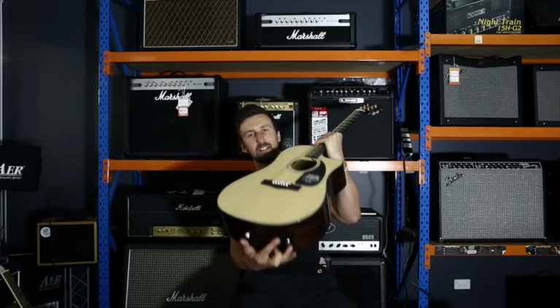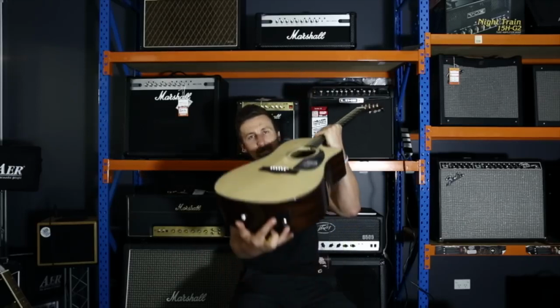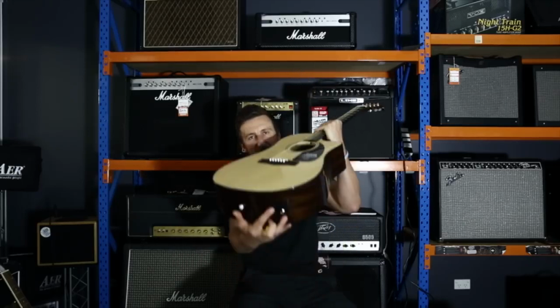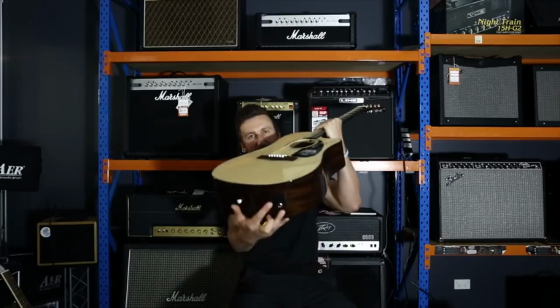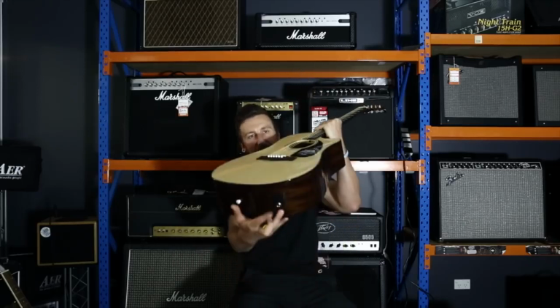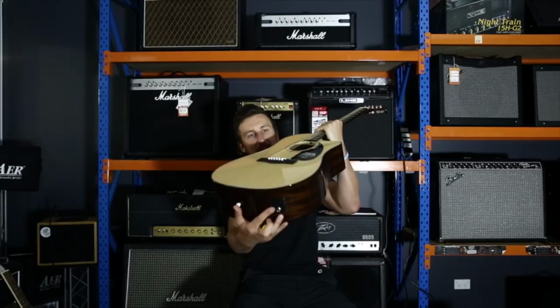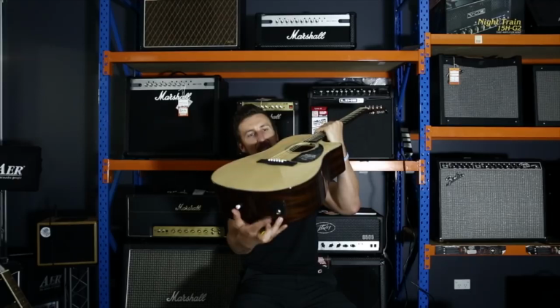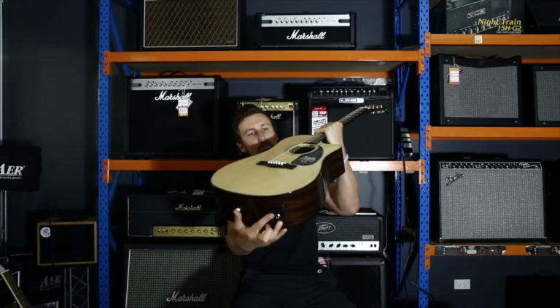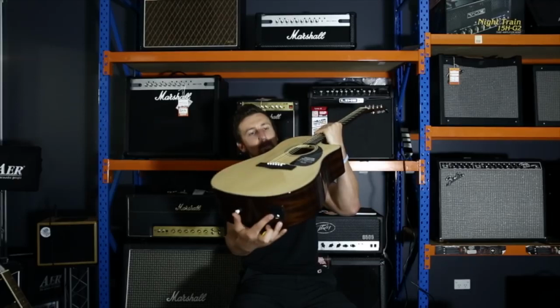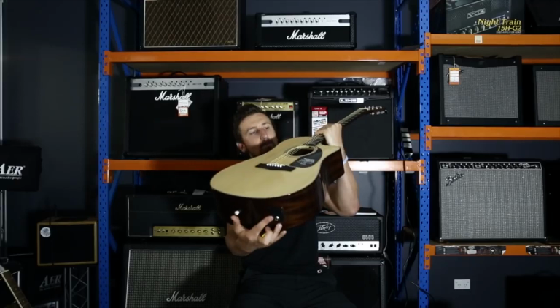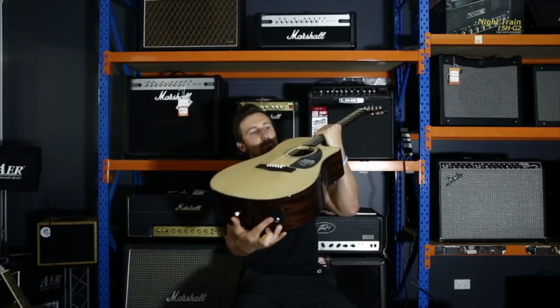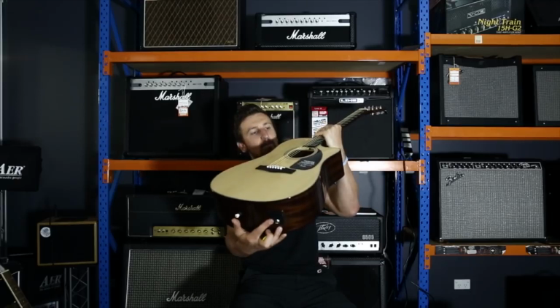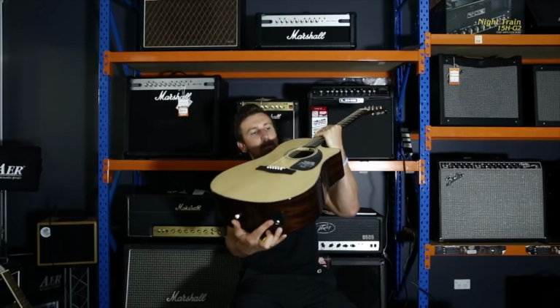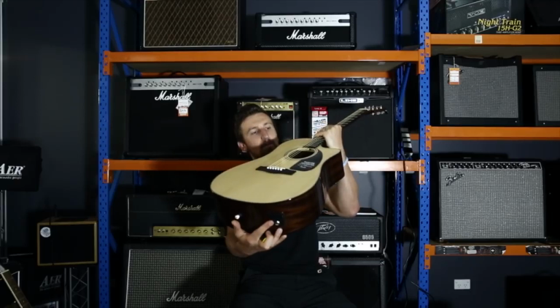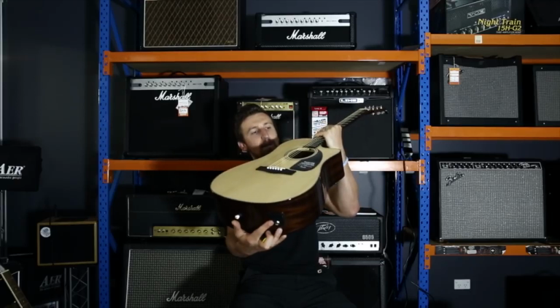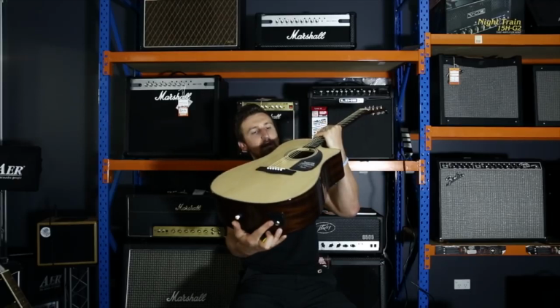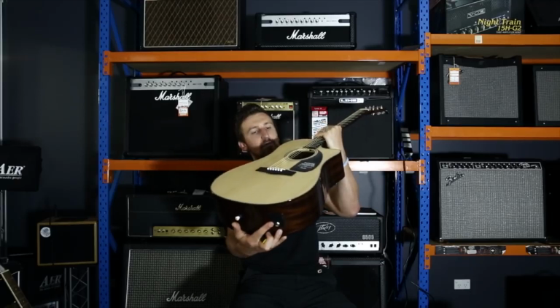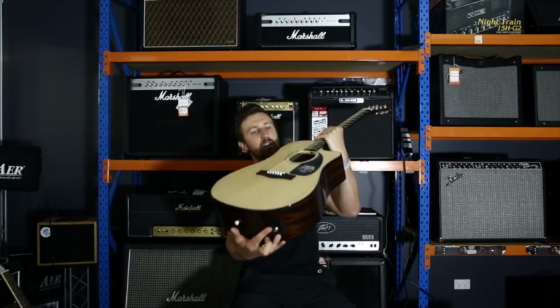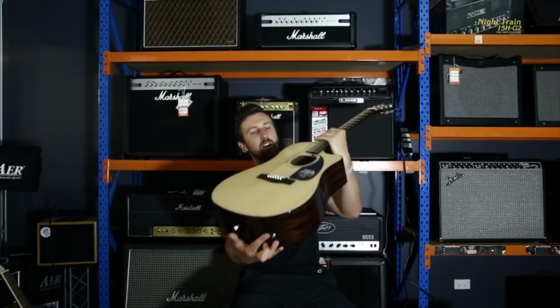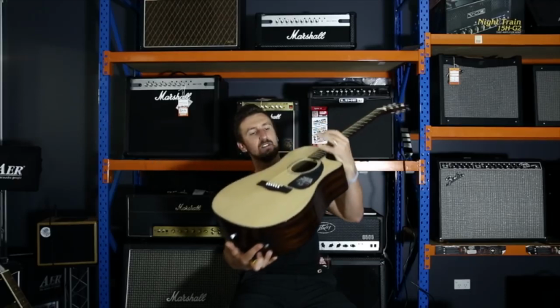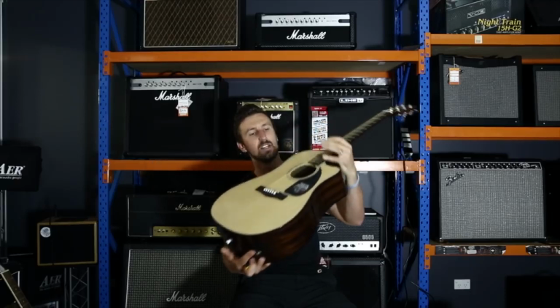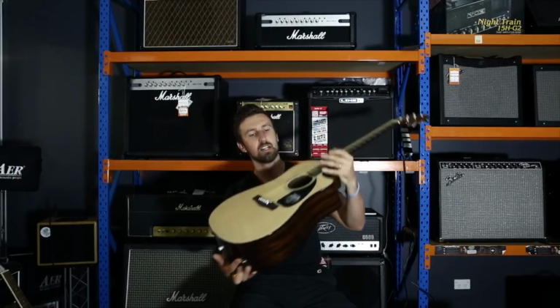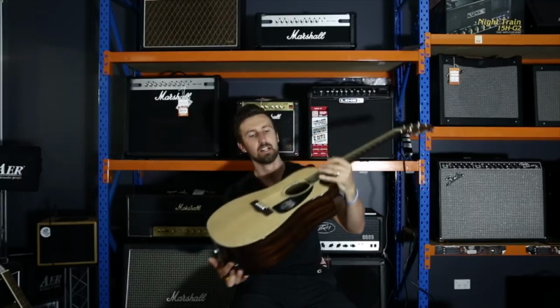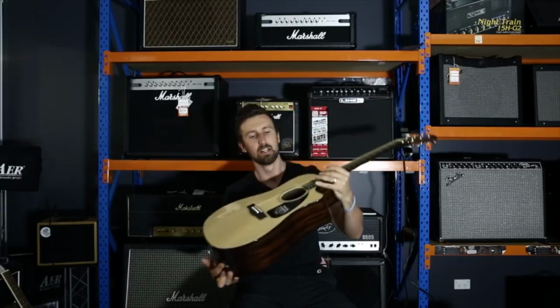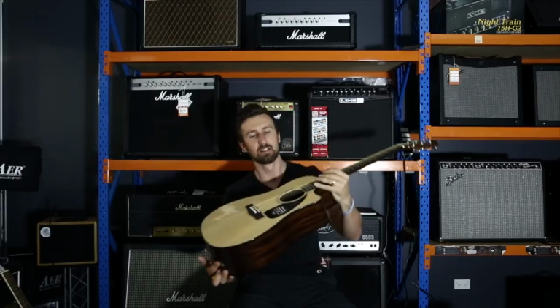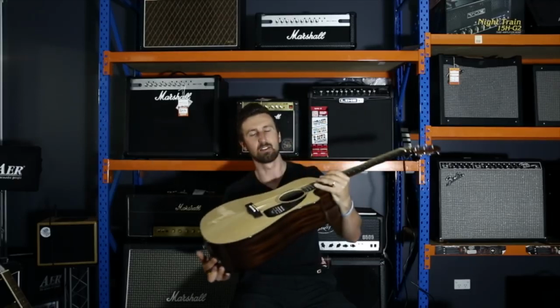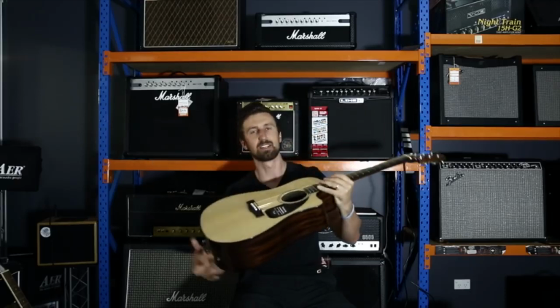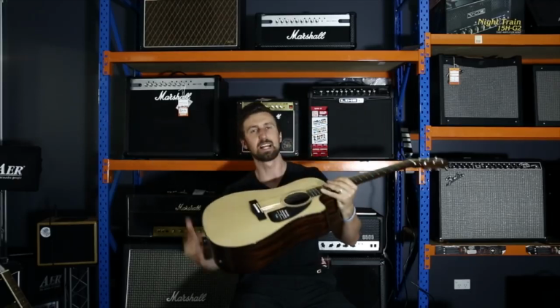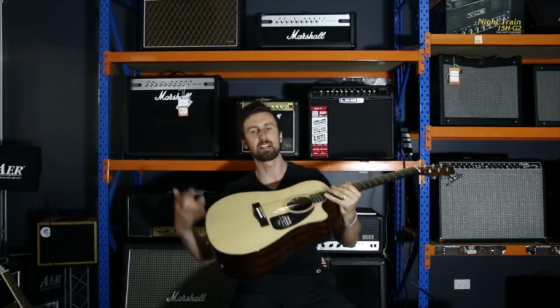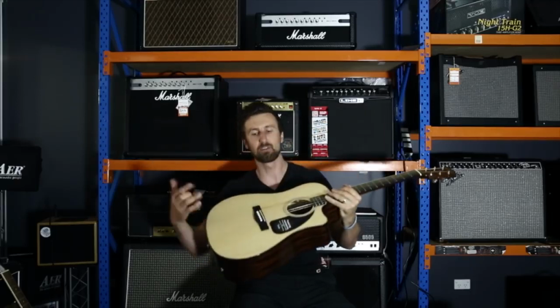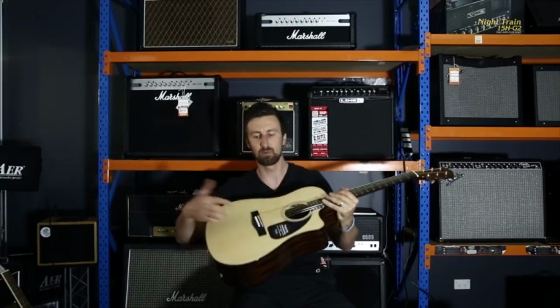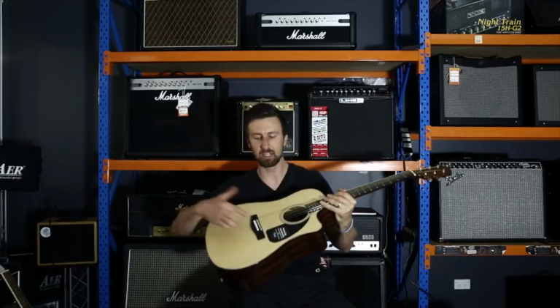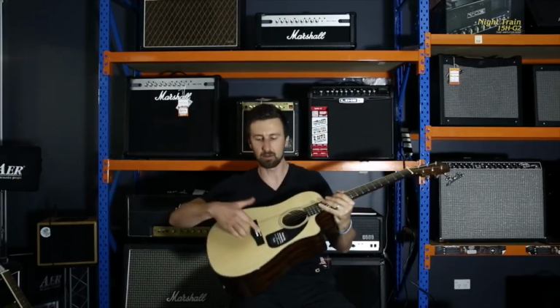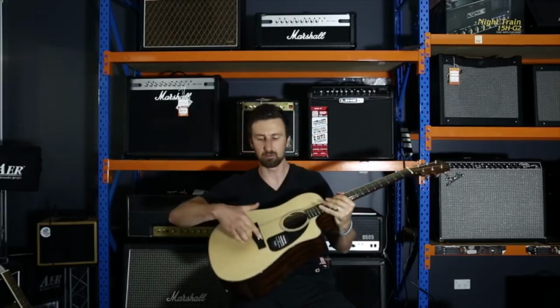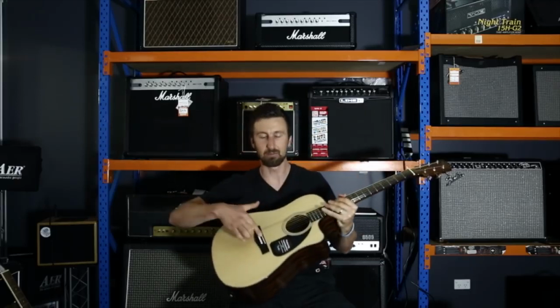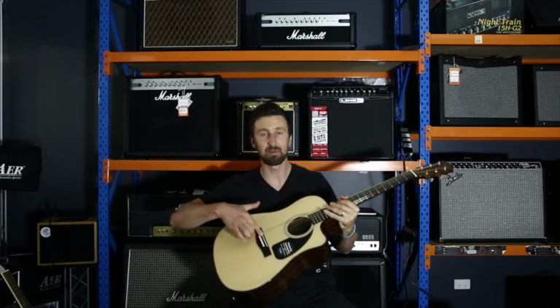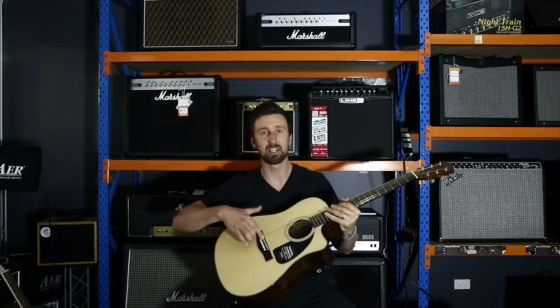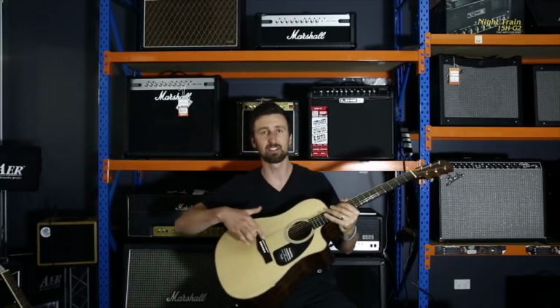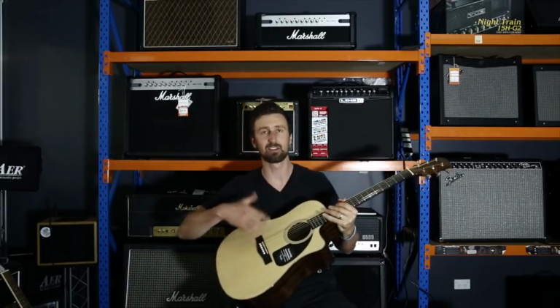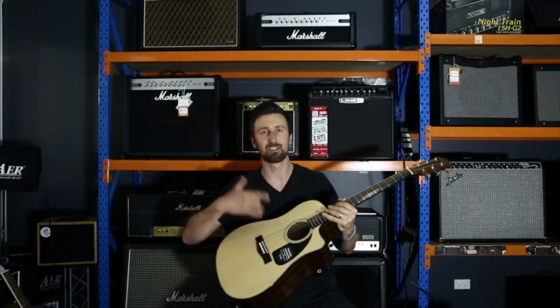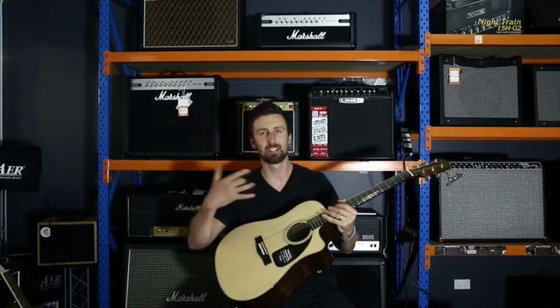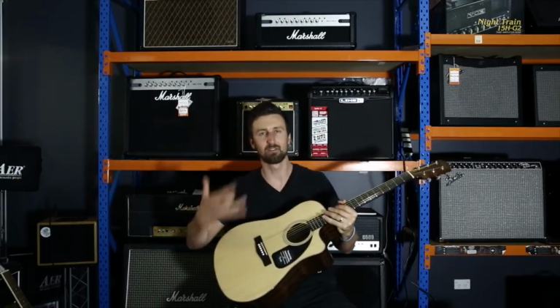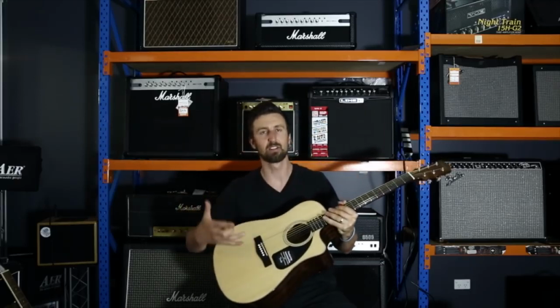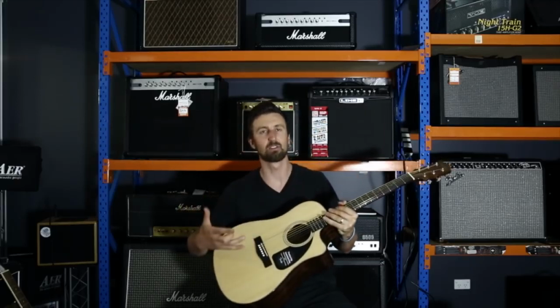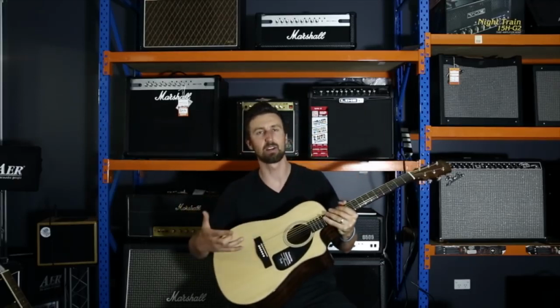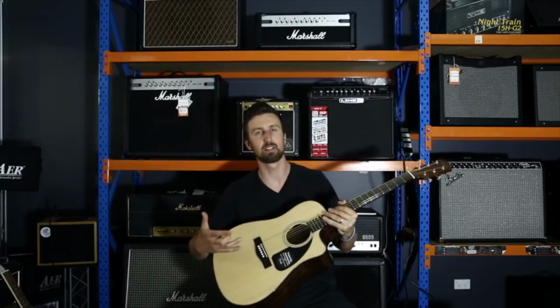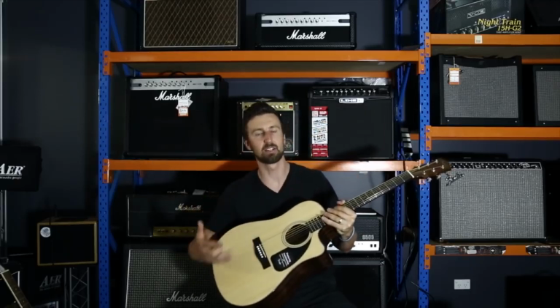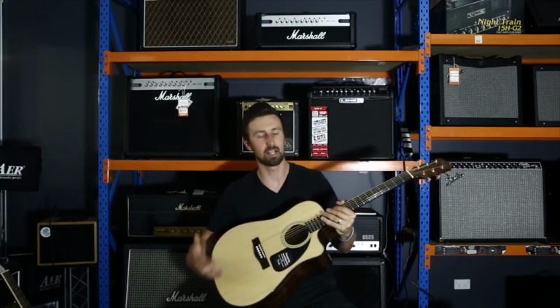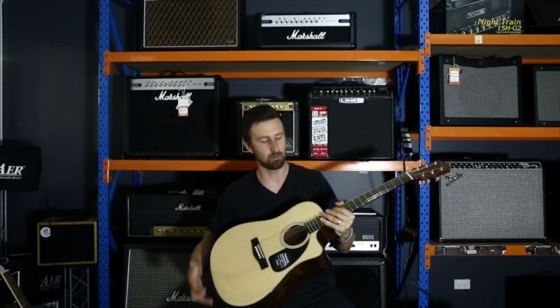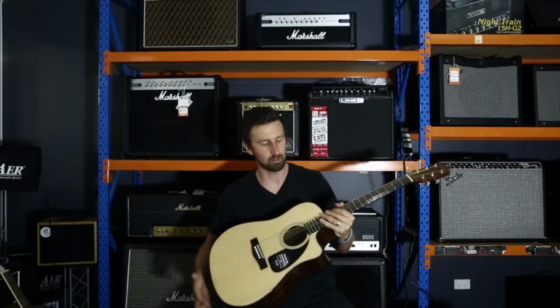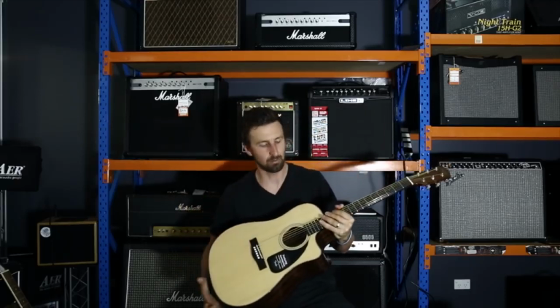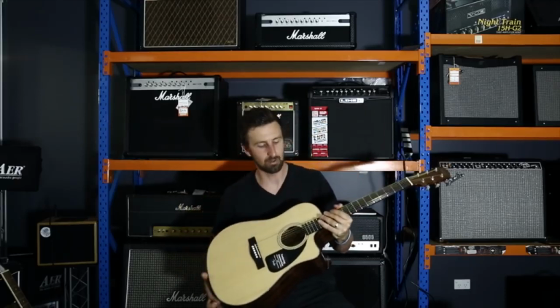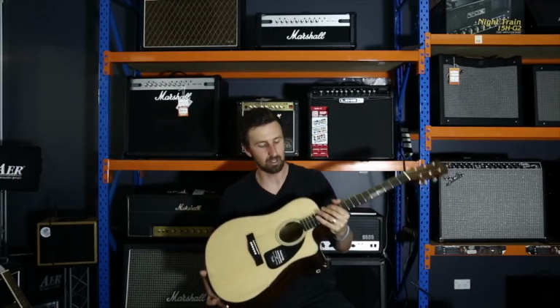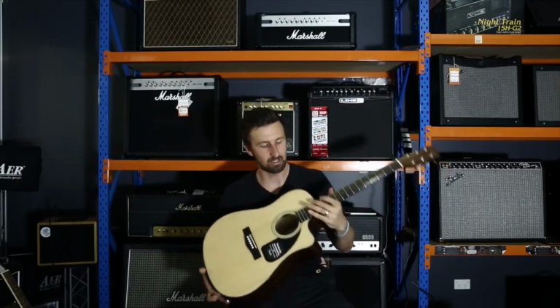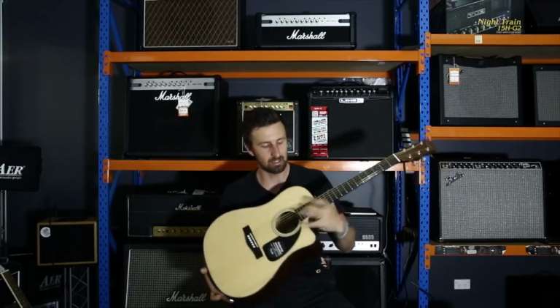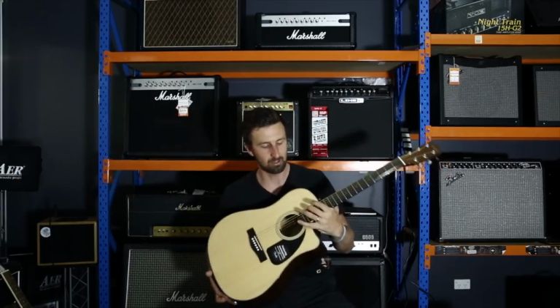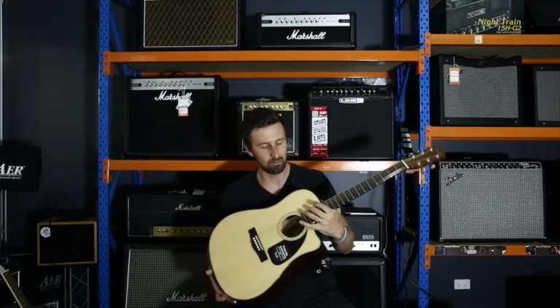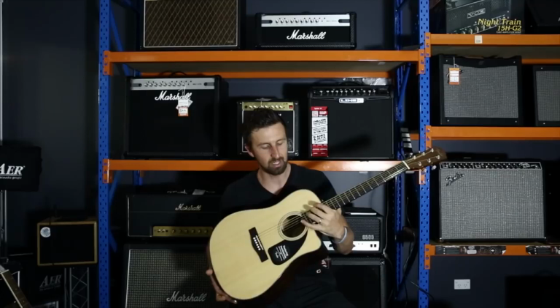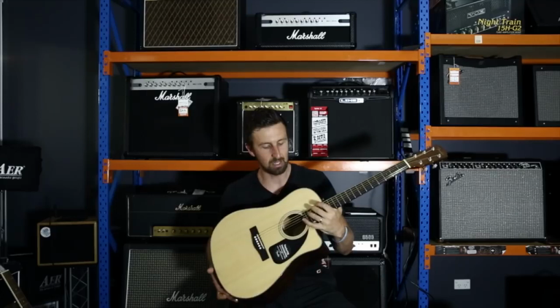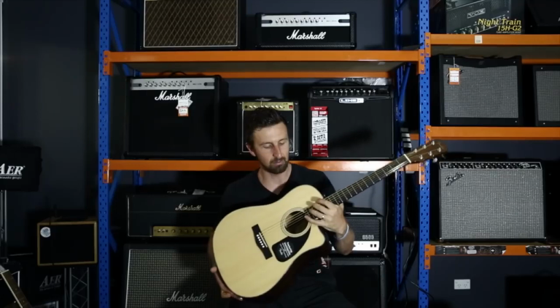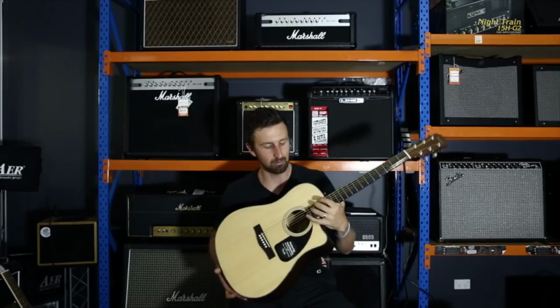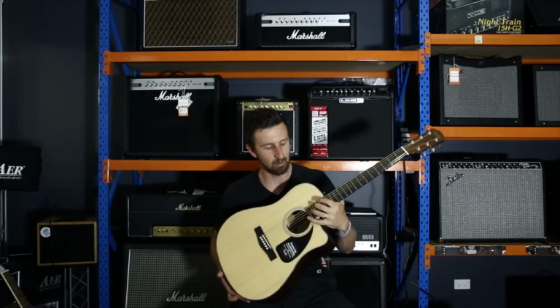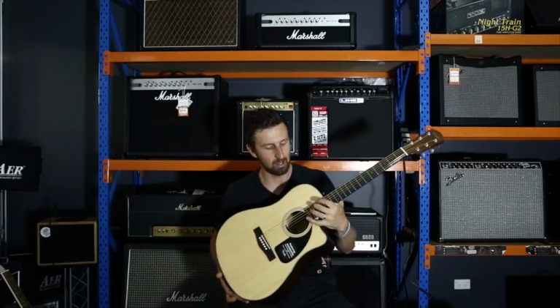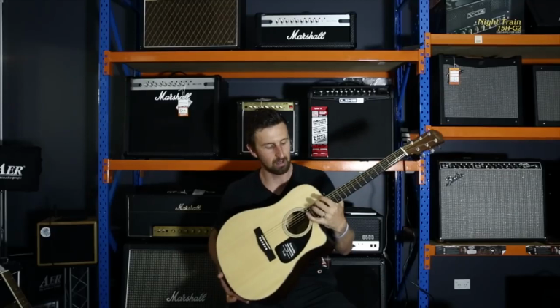There's the jack, there's where the battery goes. So it's an active pickup with a piezo, so it gives you a great sound when you're plugged into an amplifier.